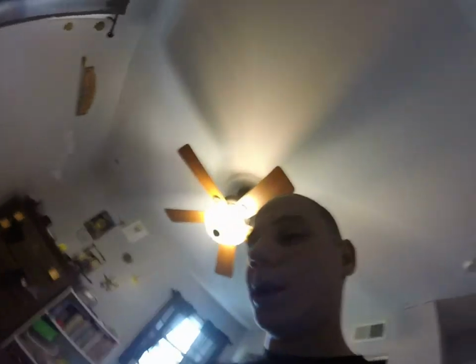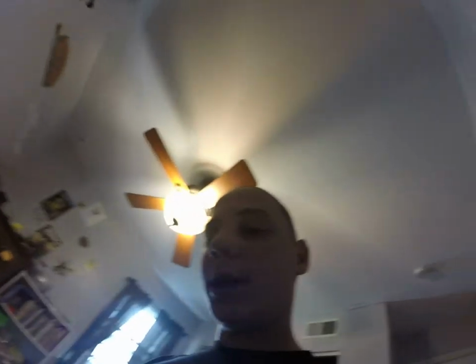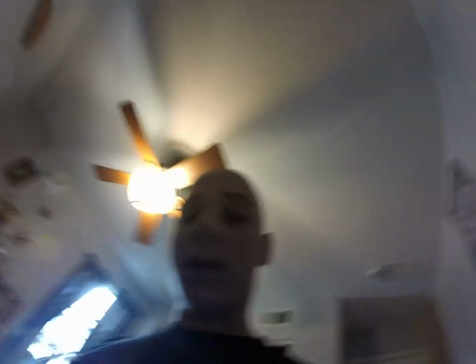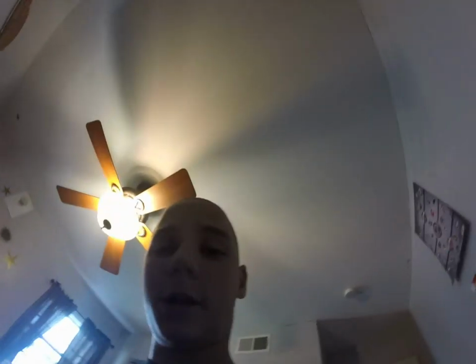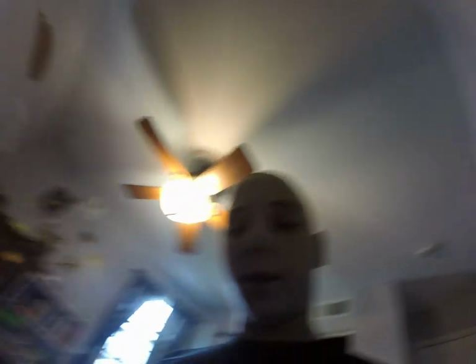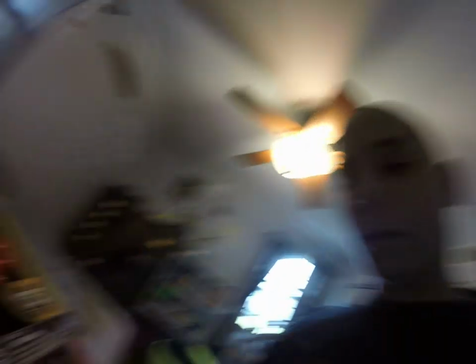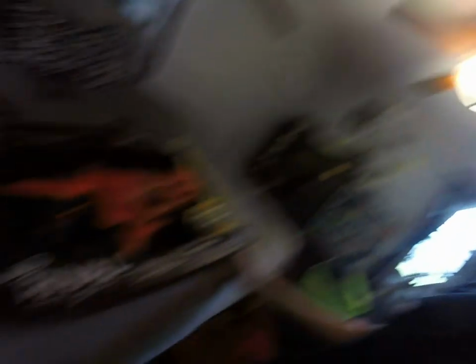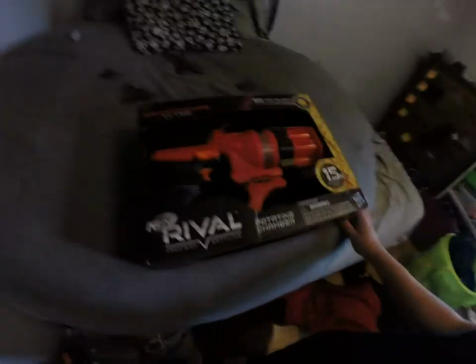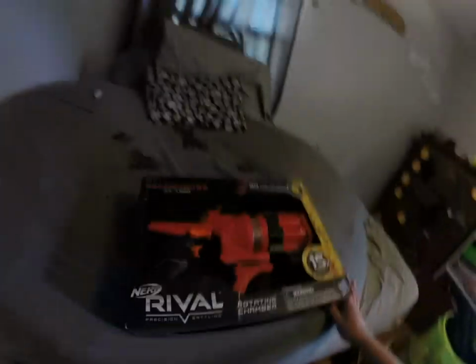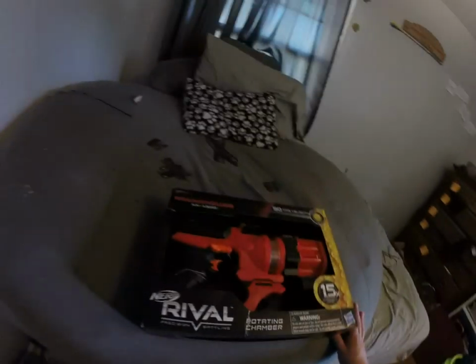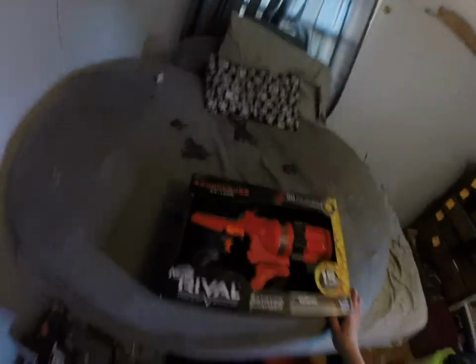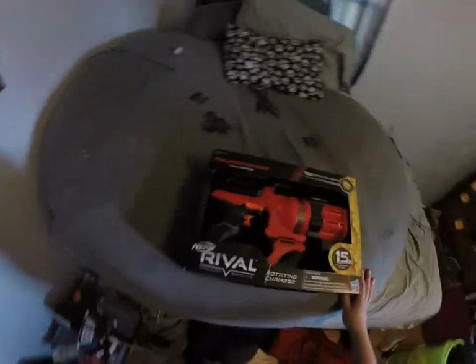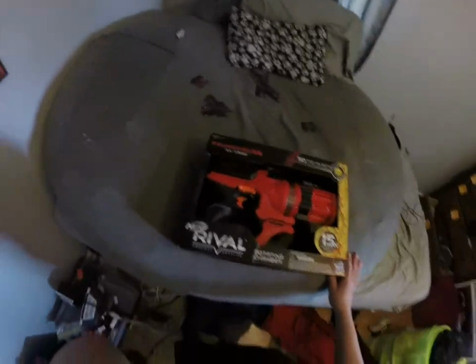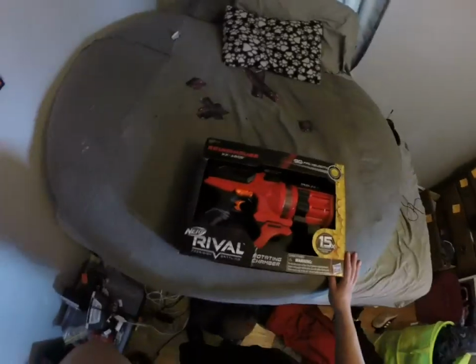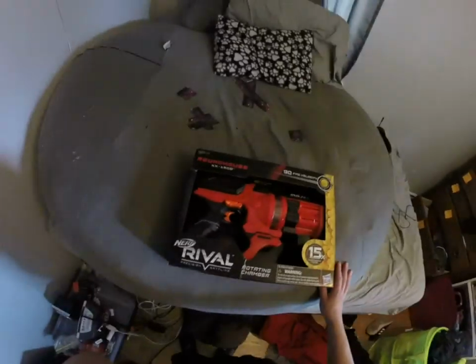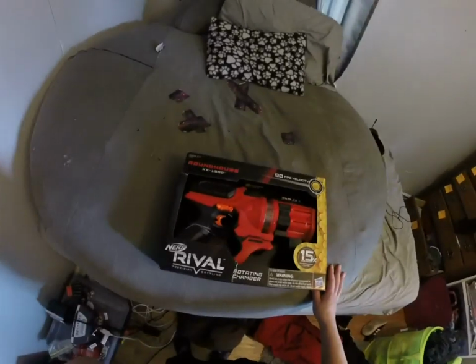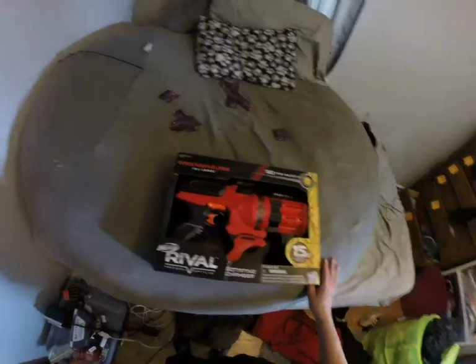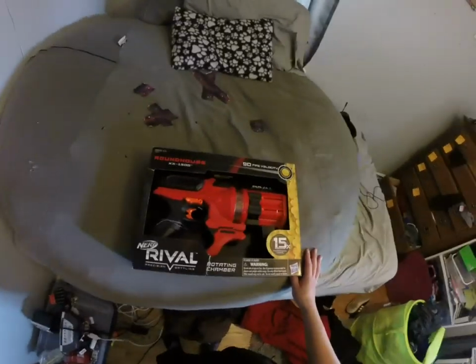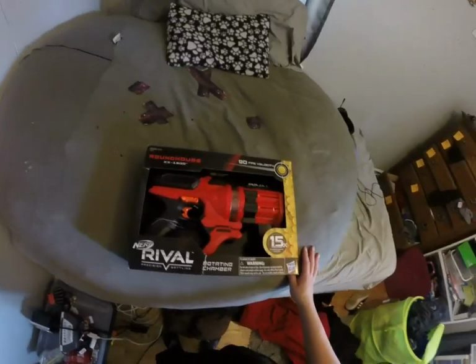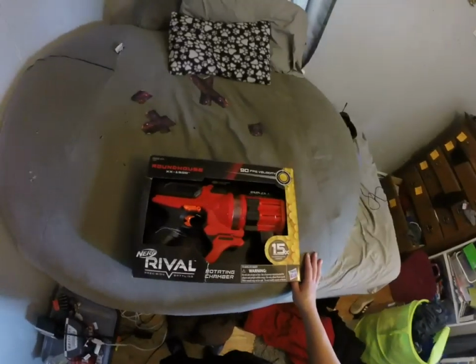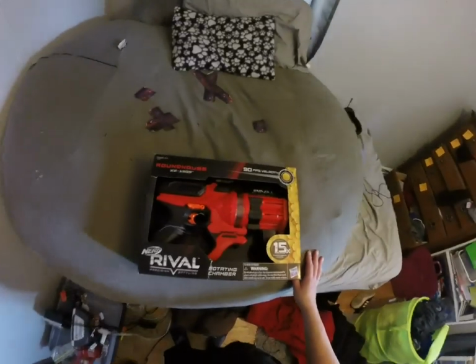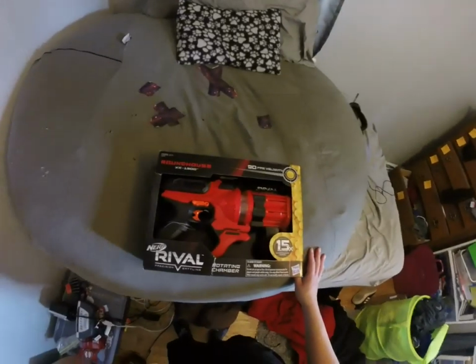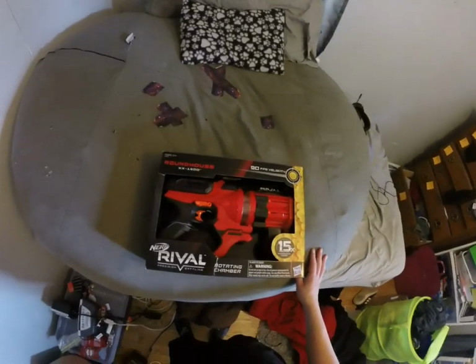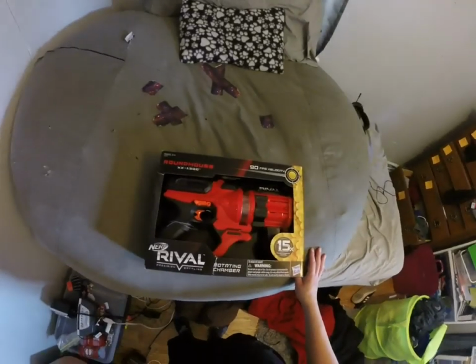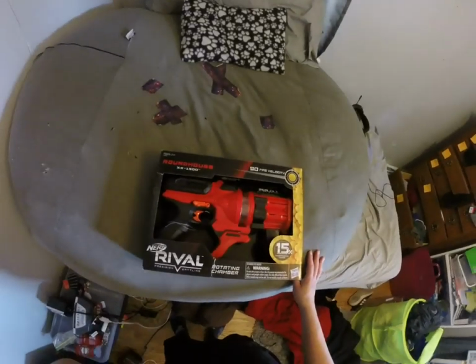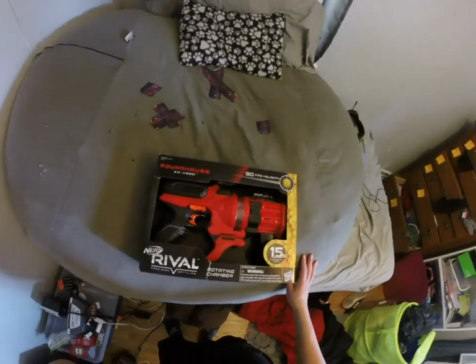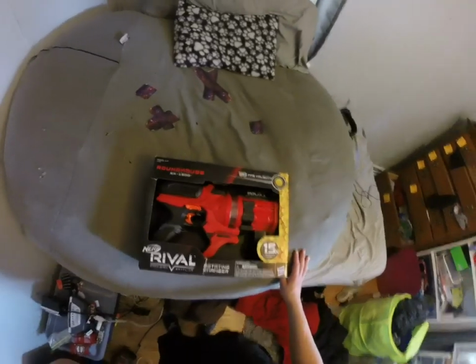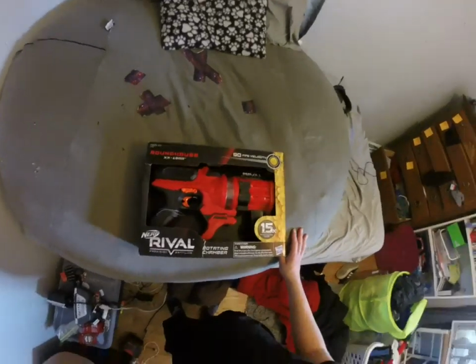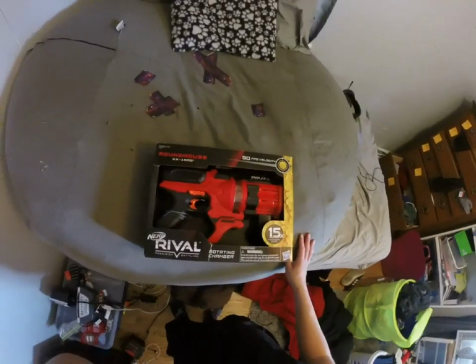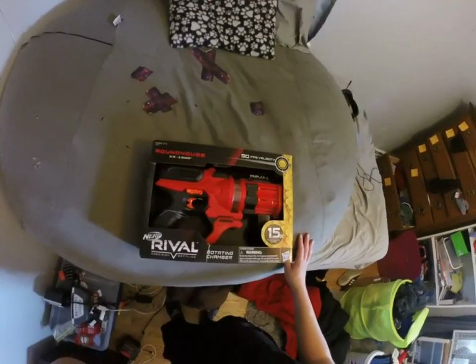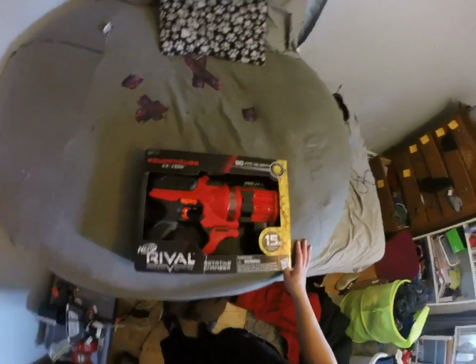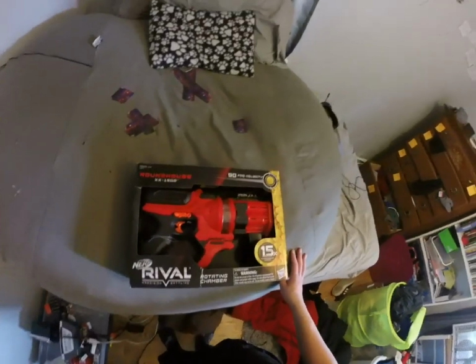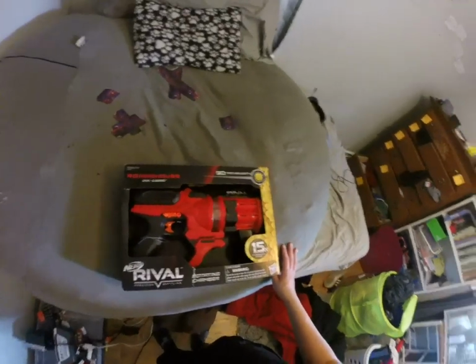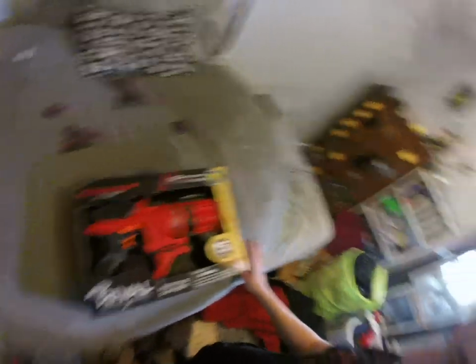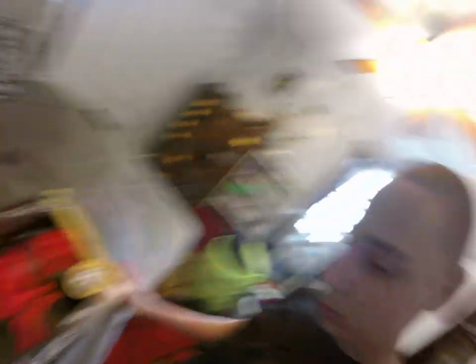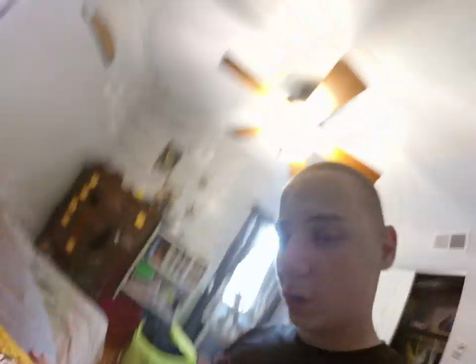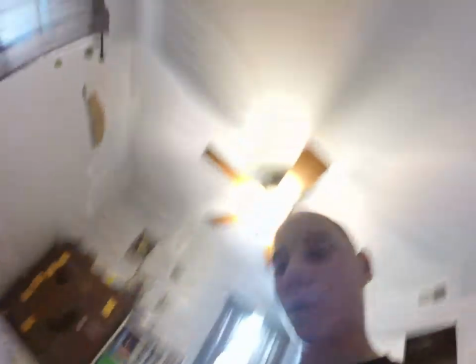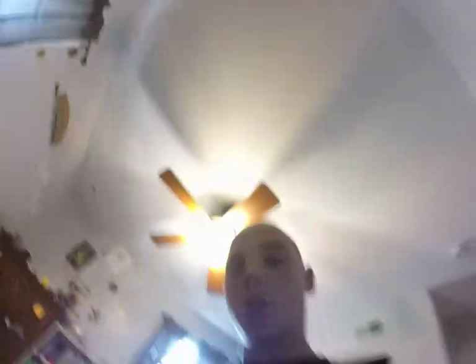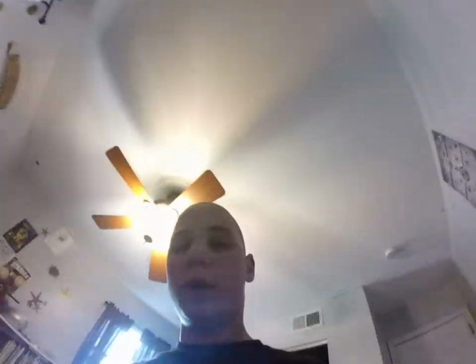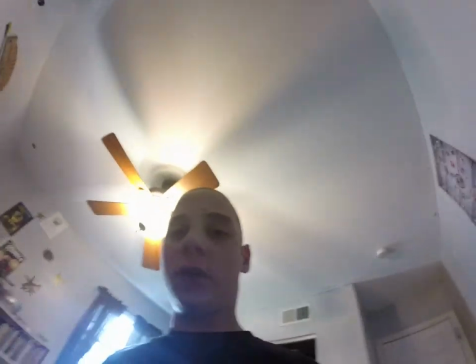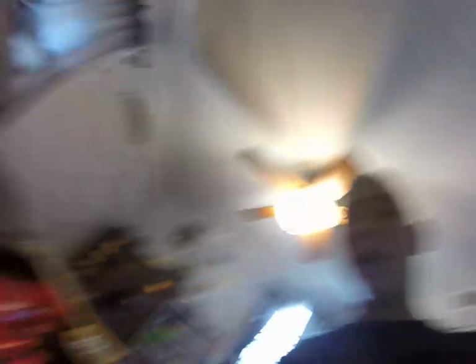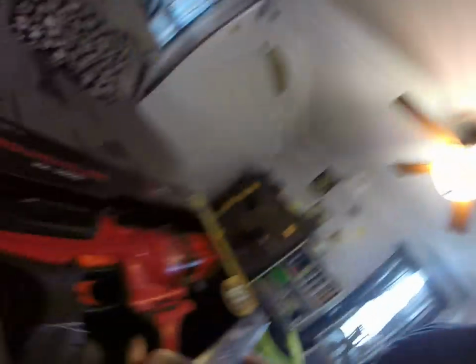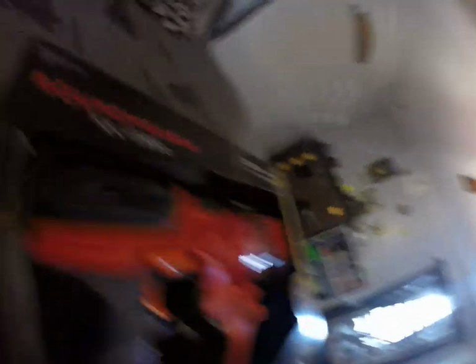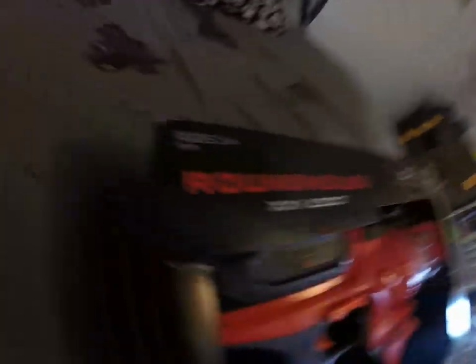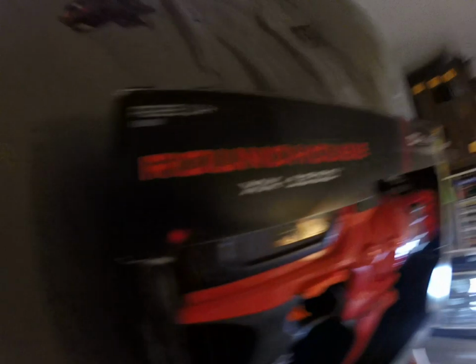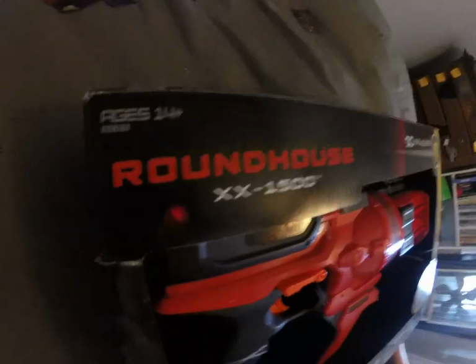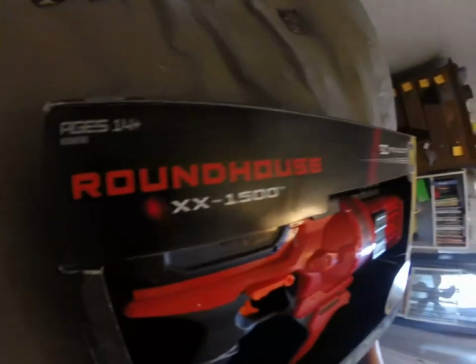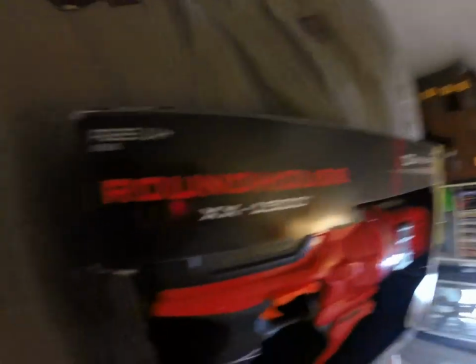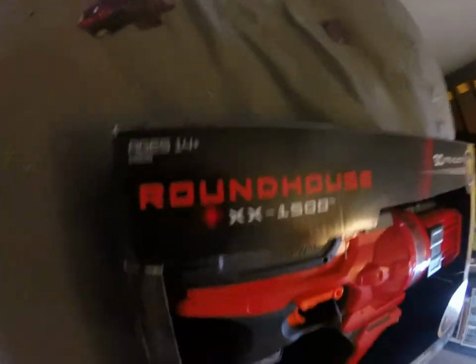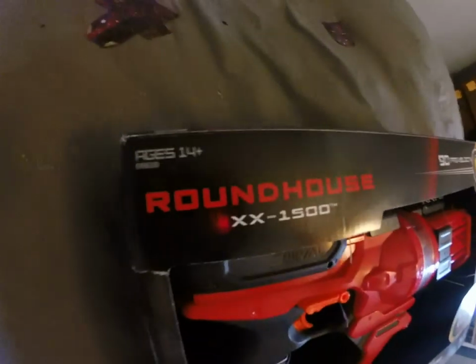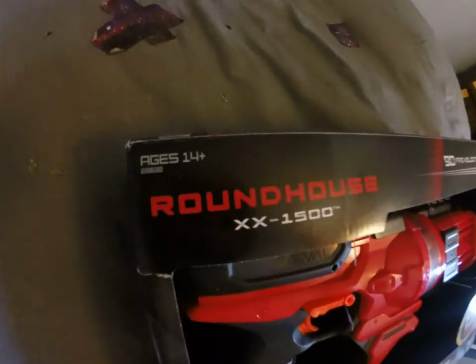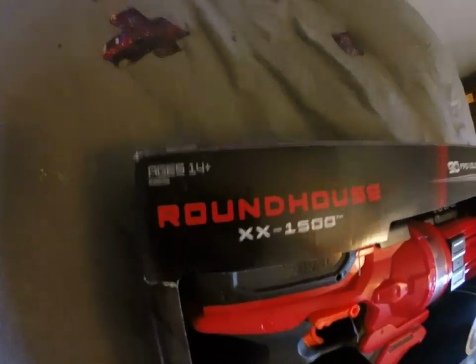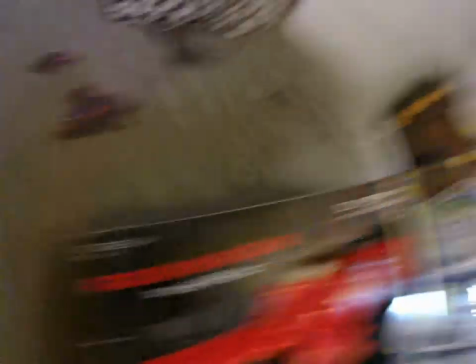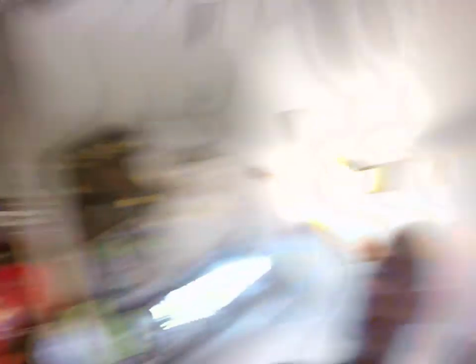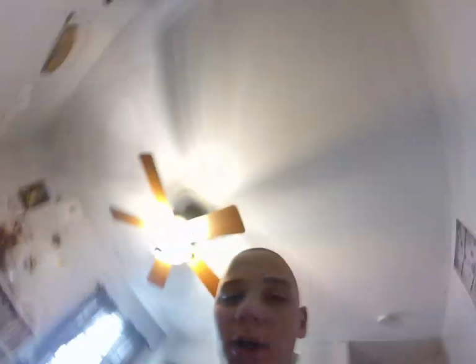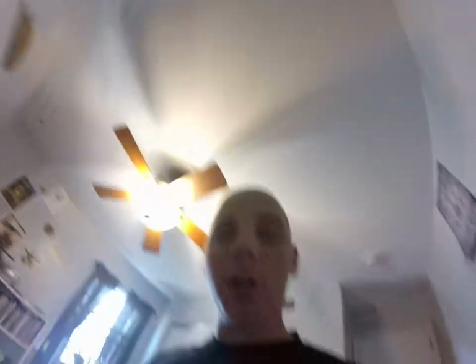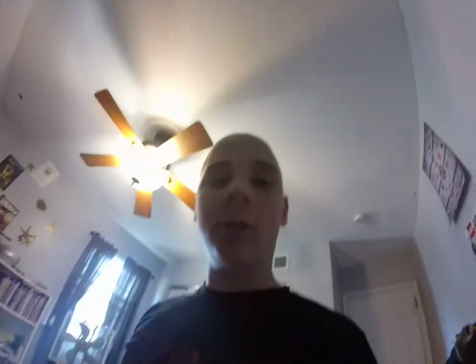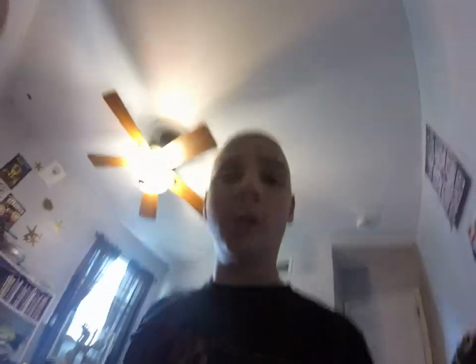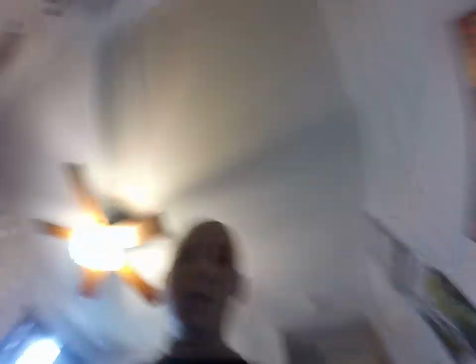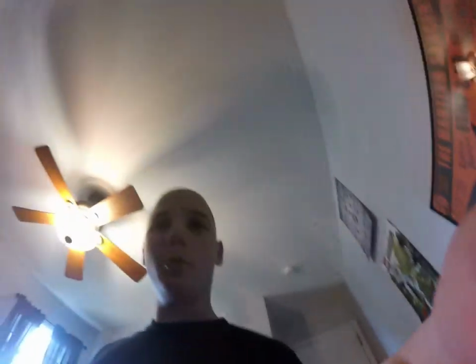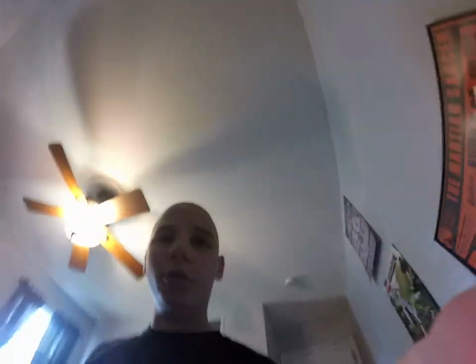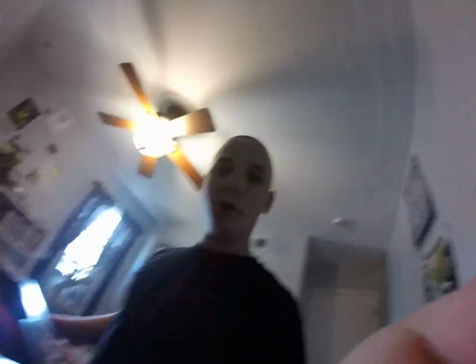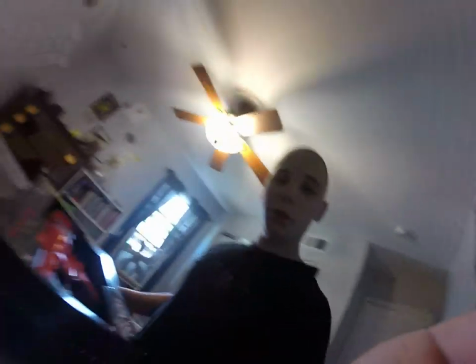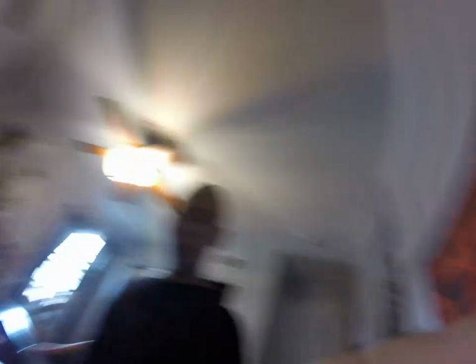And I got the AirFrival Roundhouse. Age is 14 plus — joke's on you.